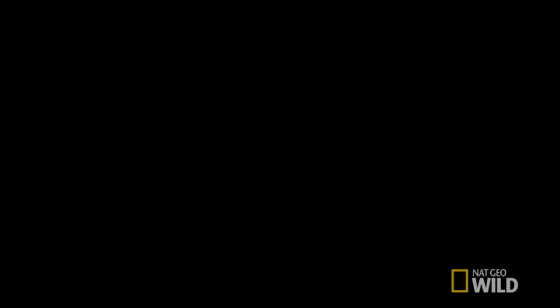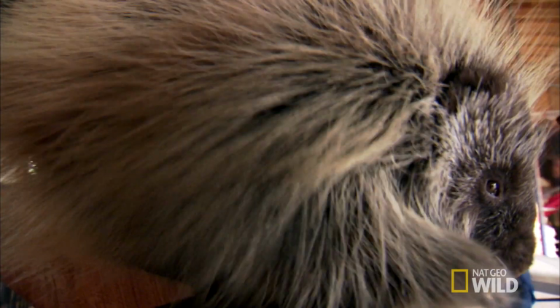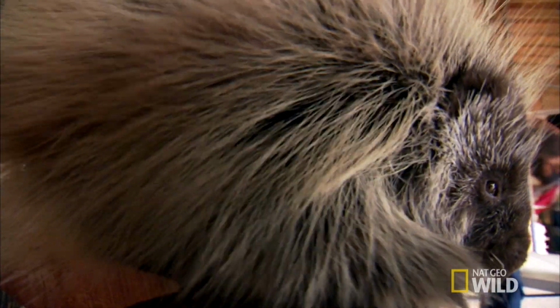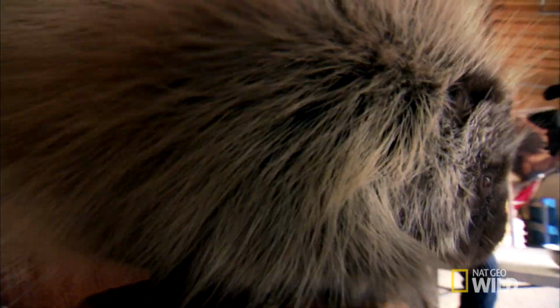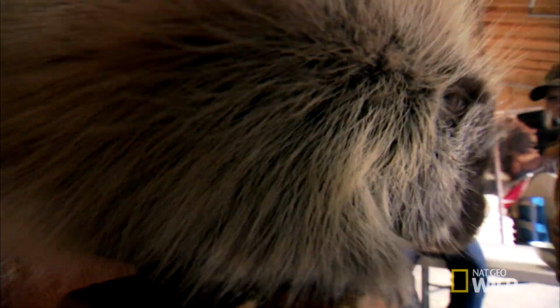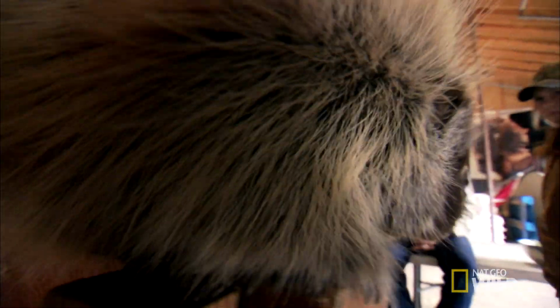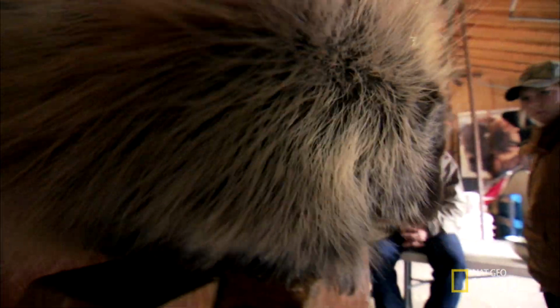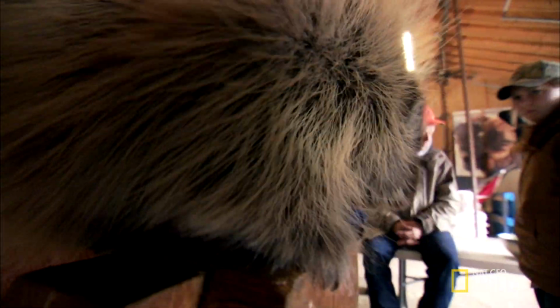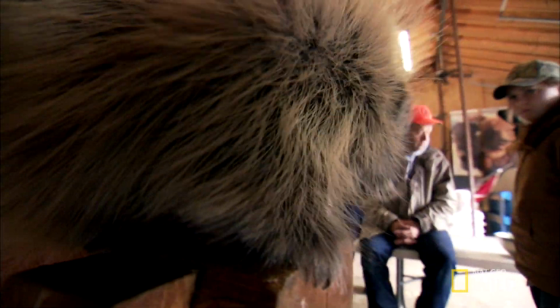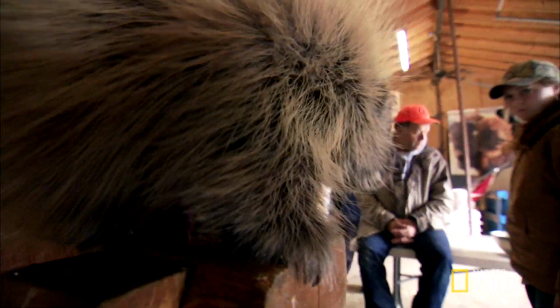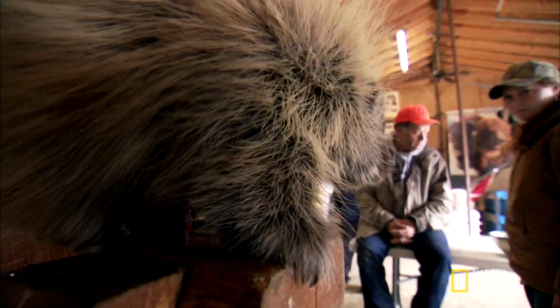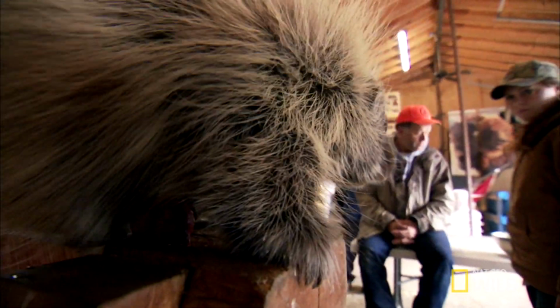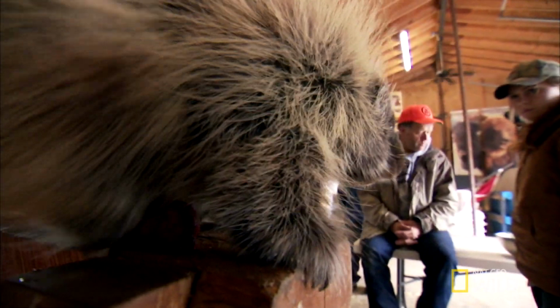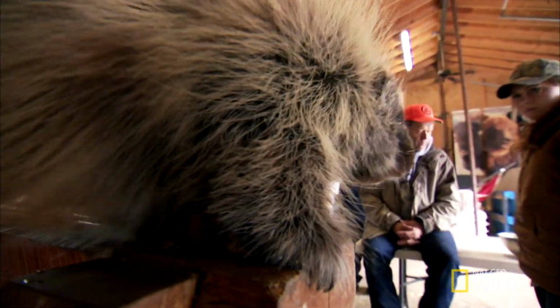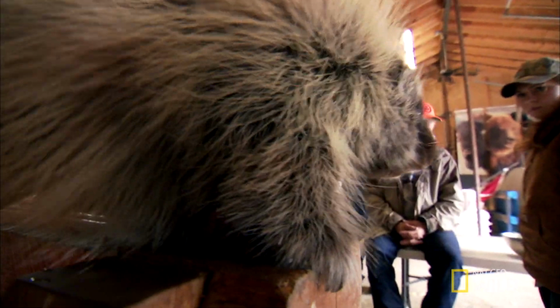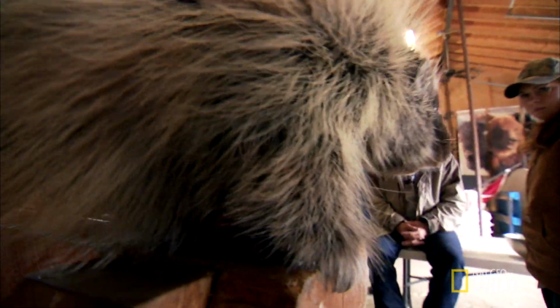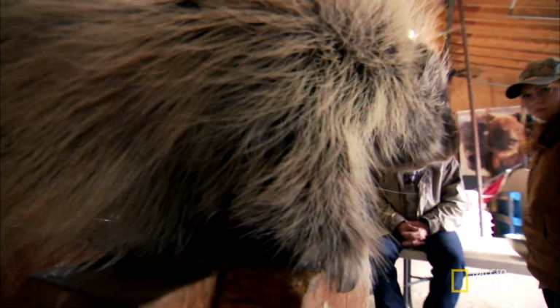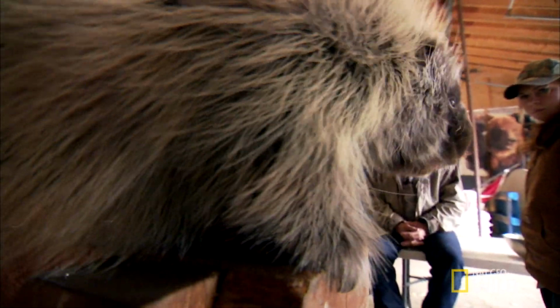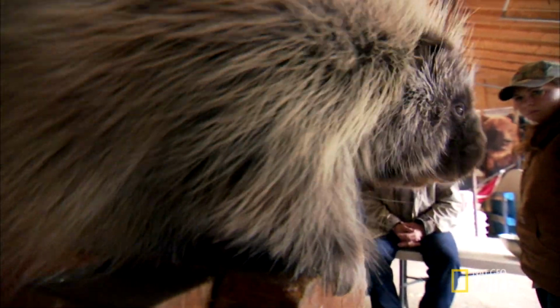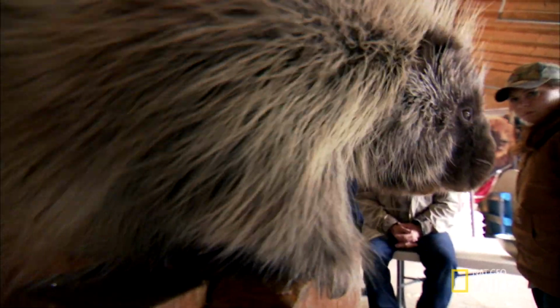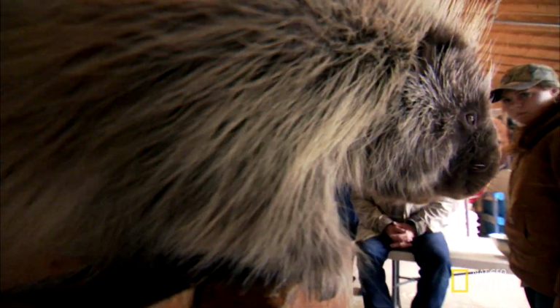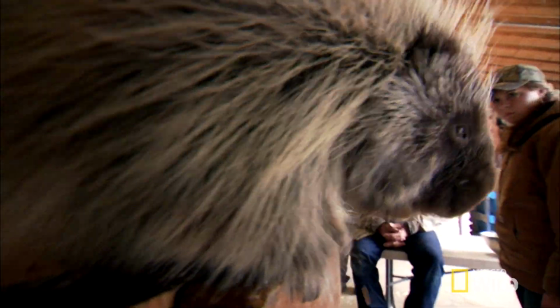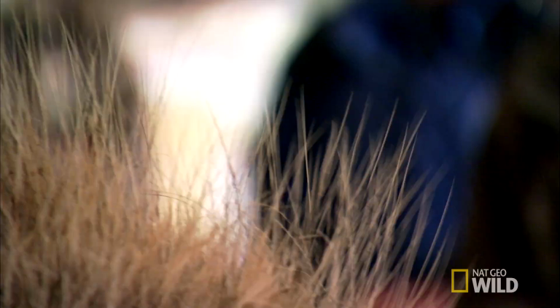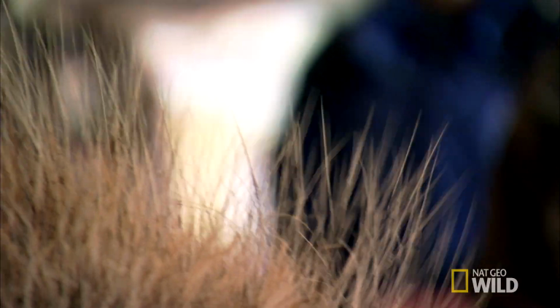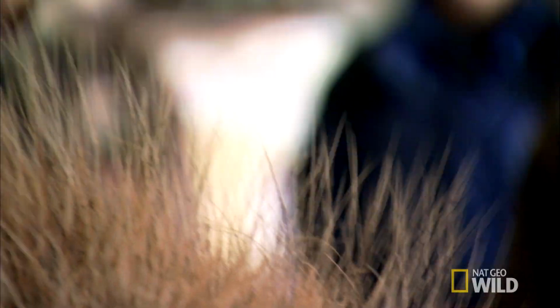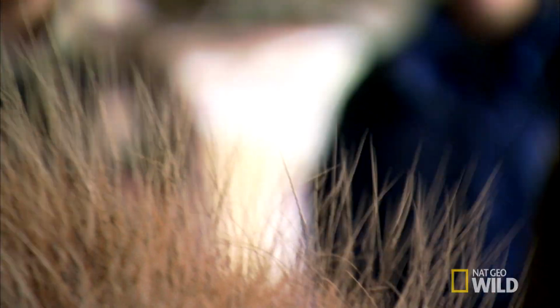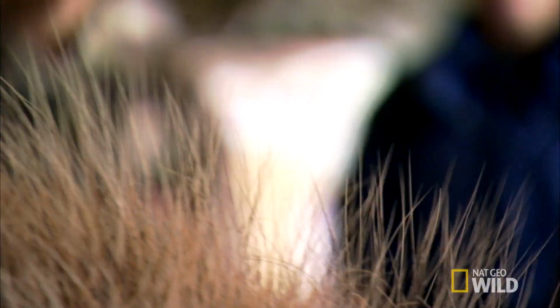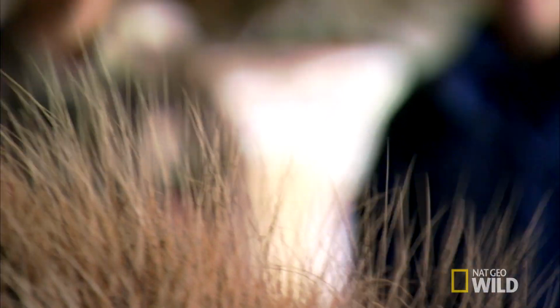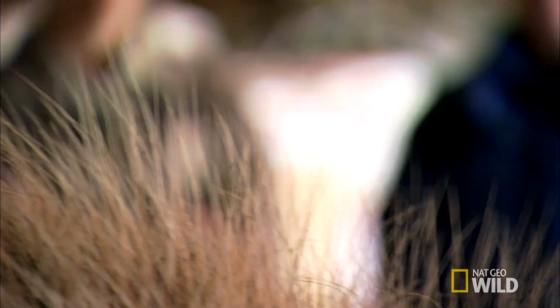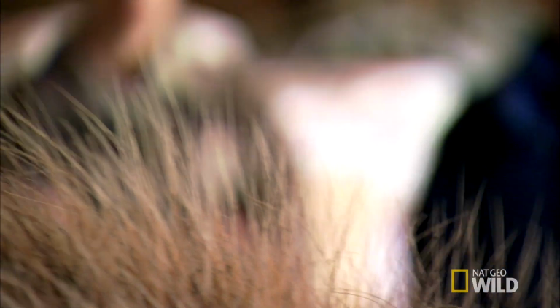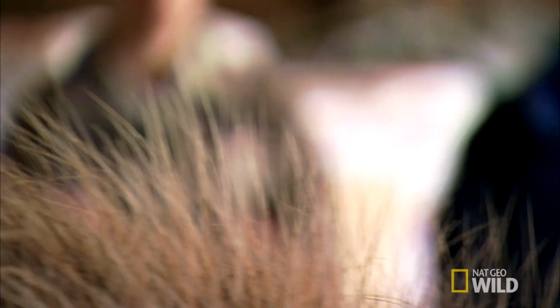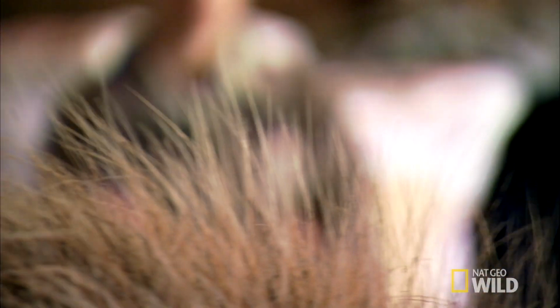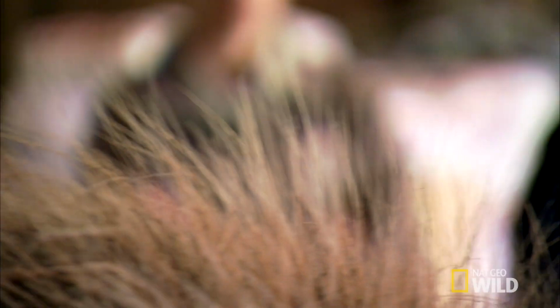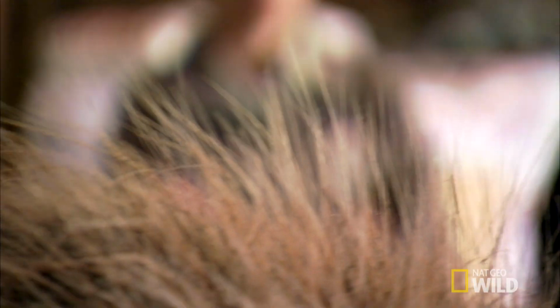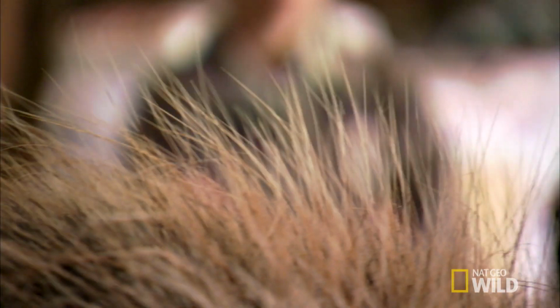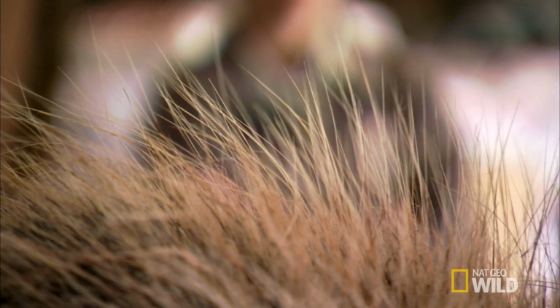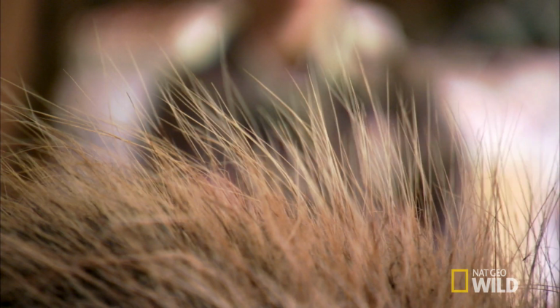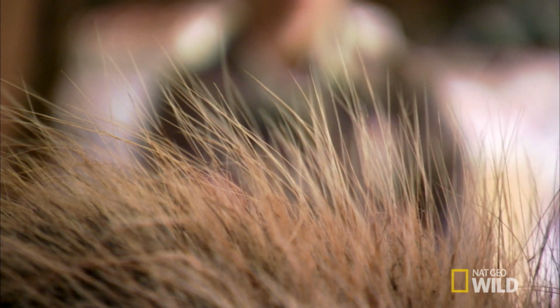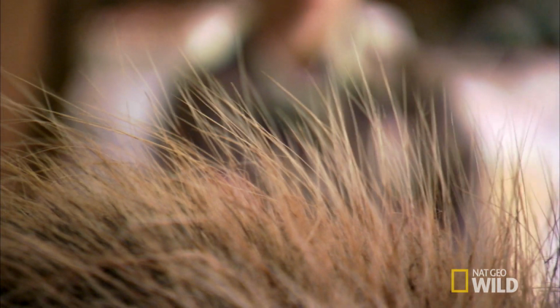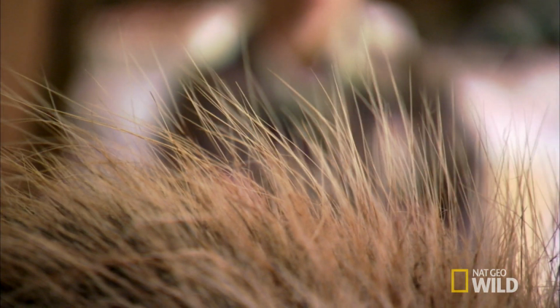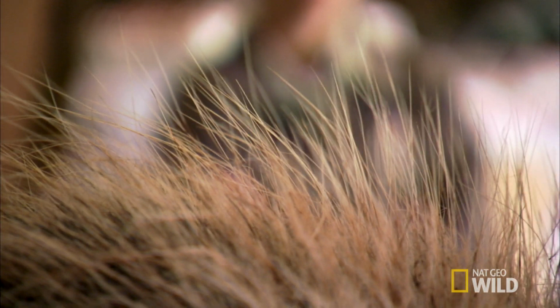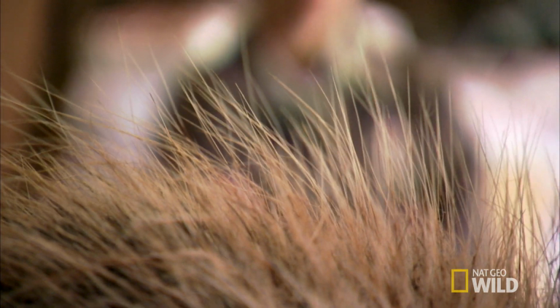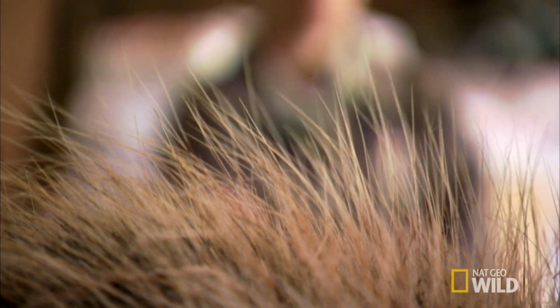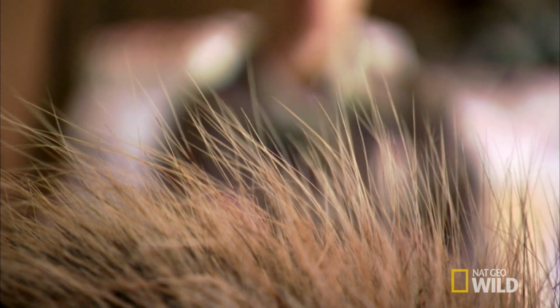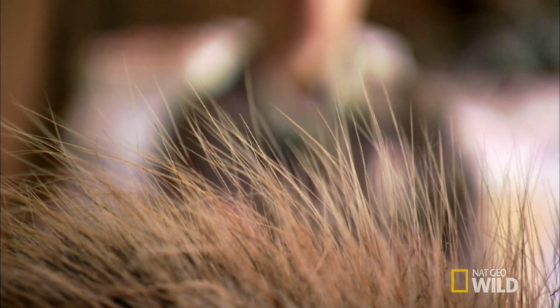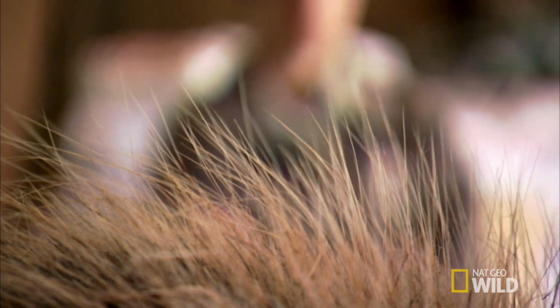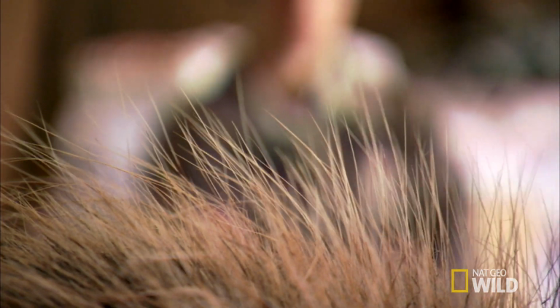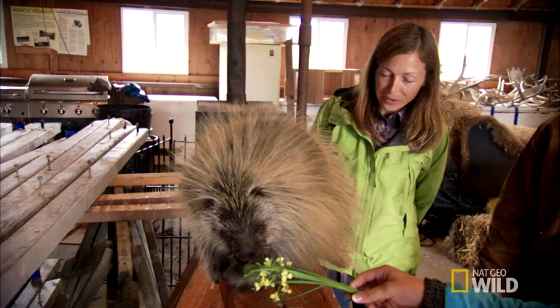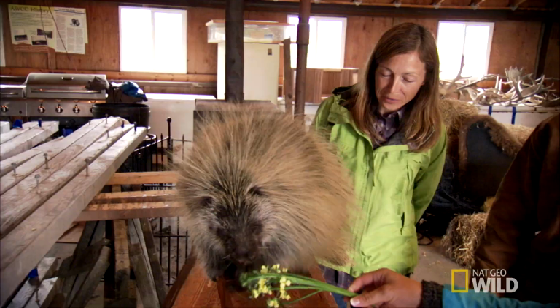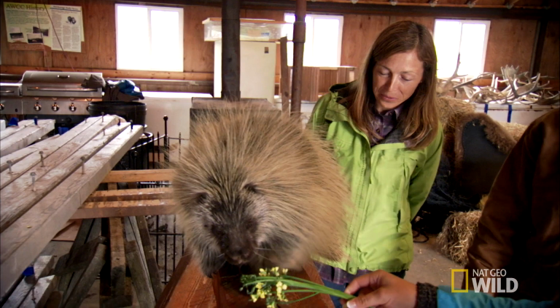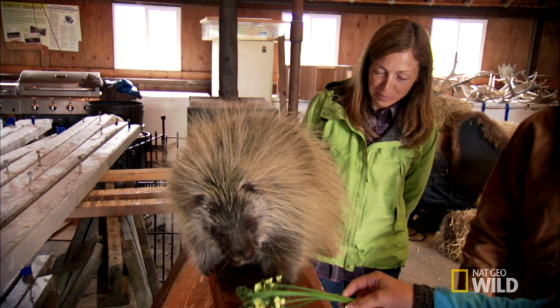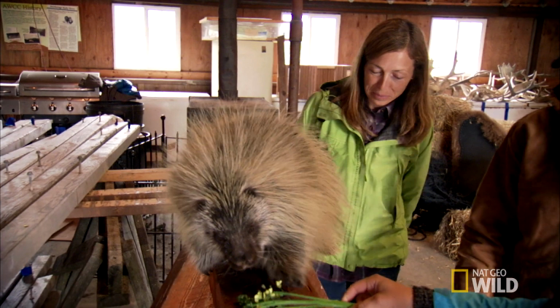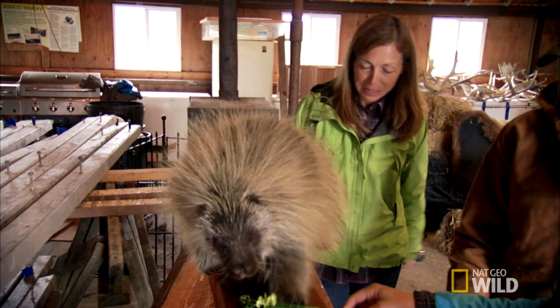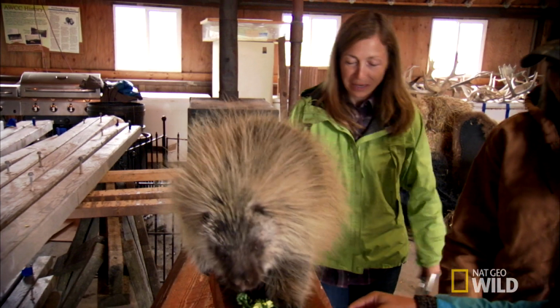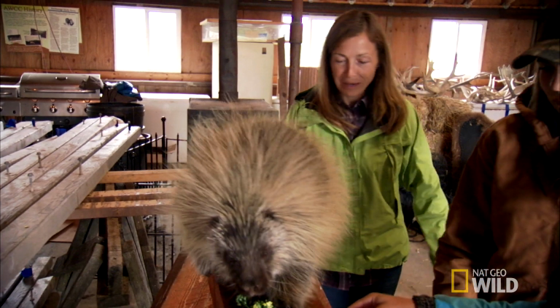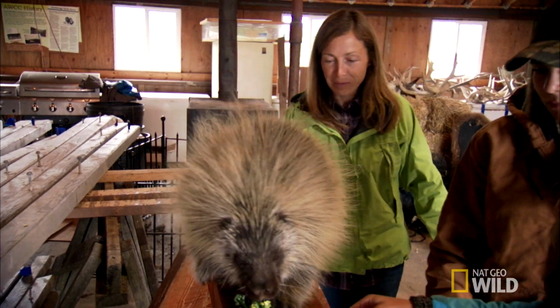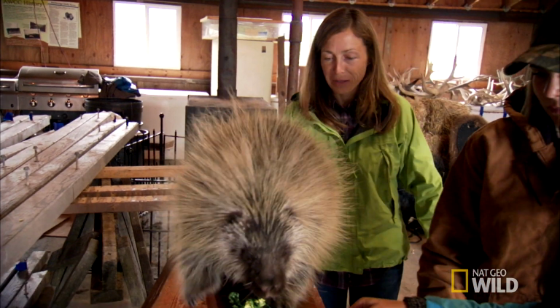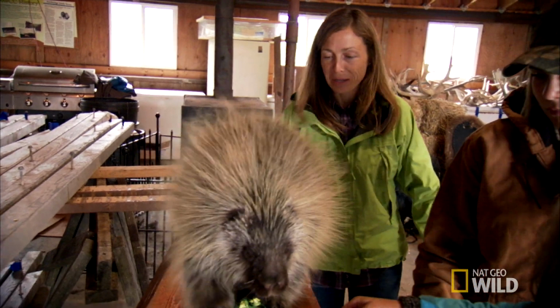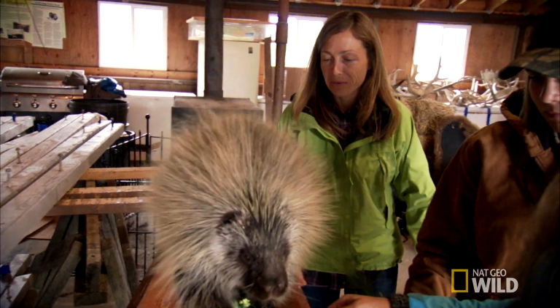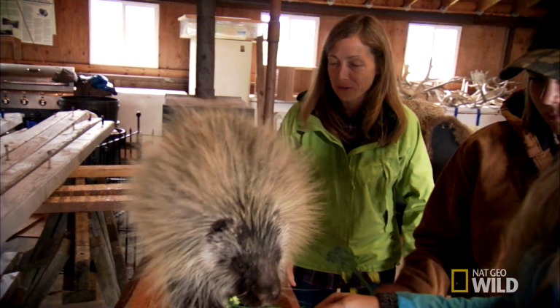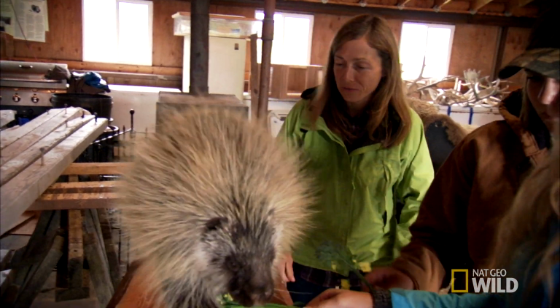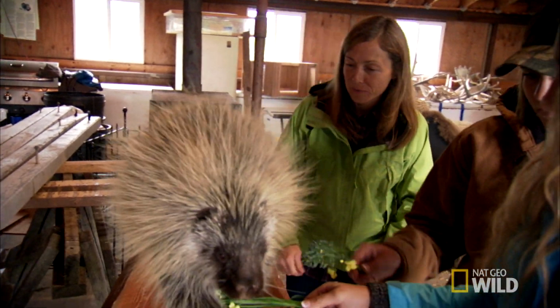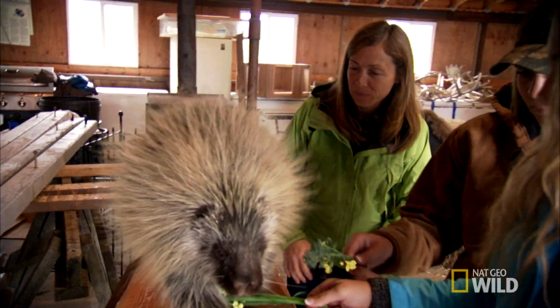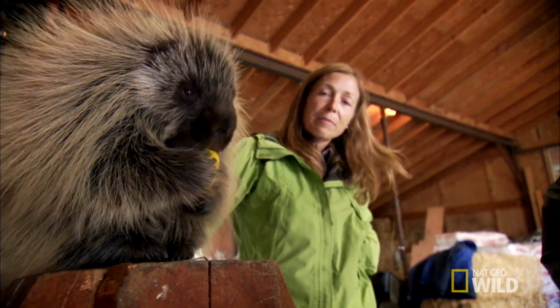Hopefully I don't get poked. 30,000 quills is making this tricky. I don't want to be saddled with any one of them.